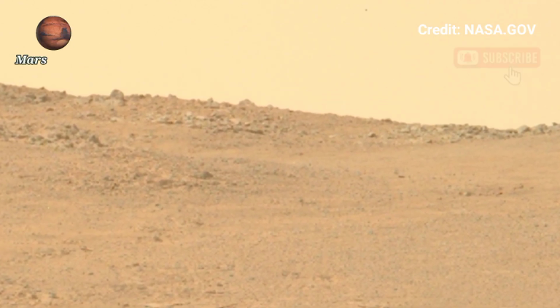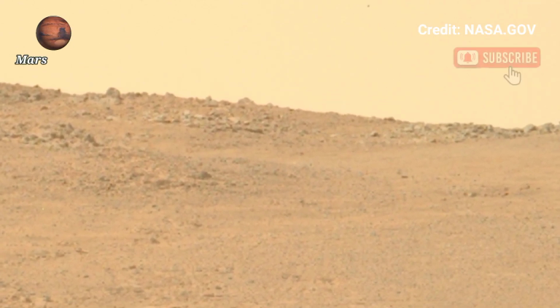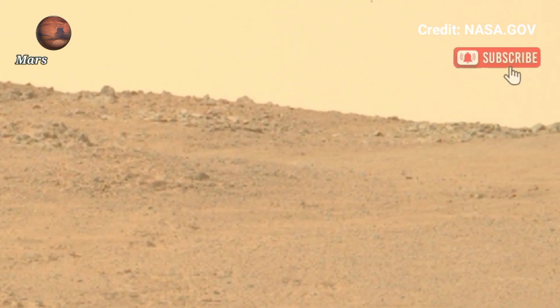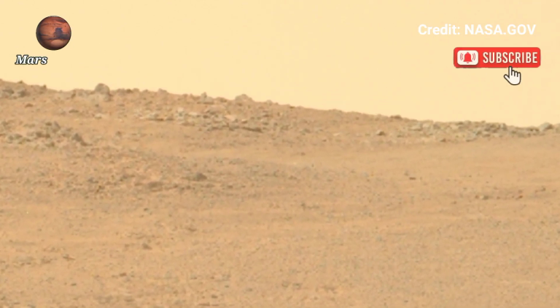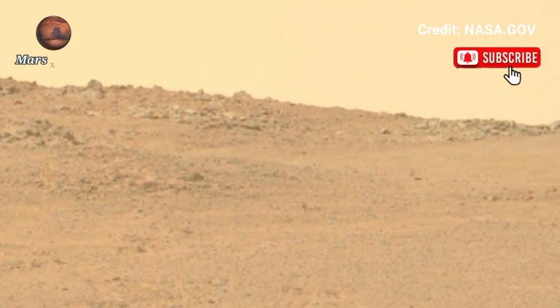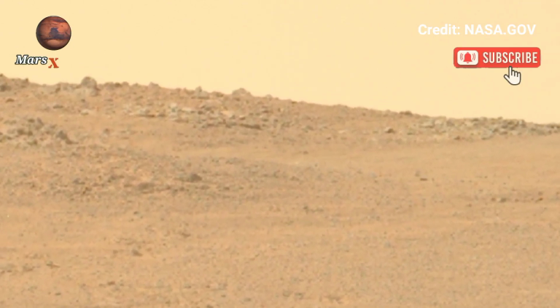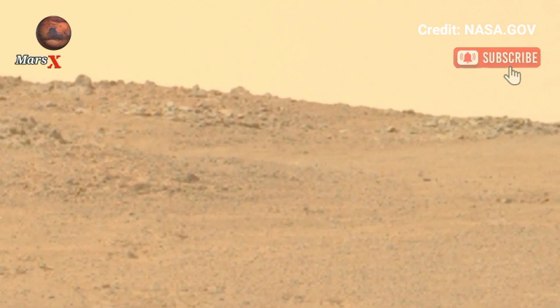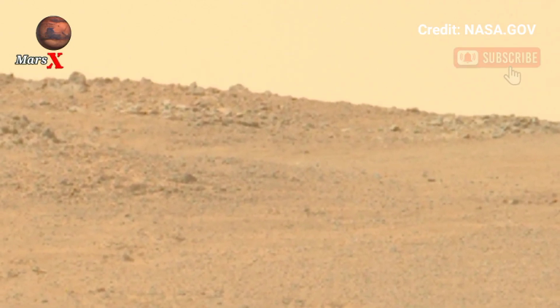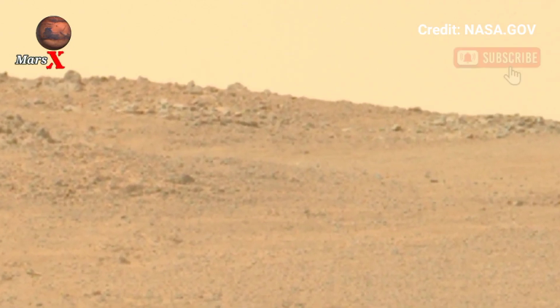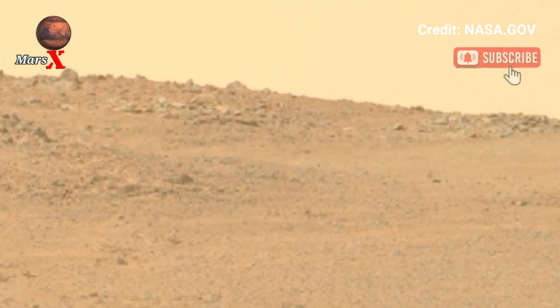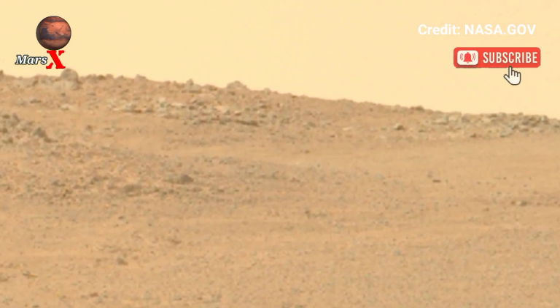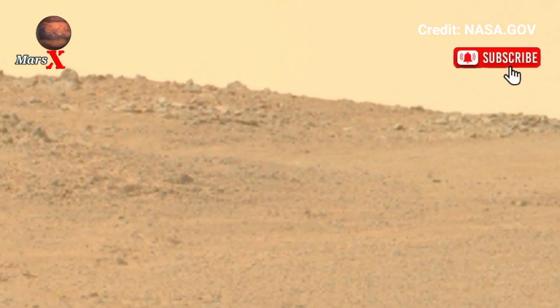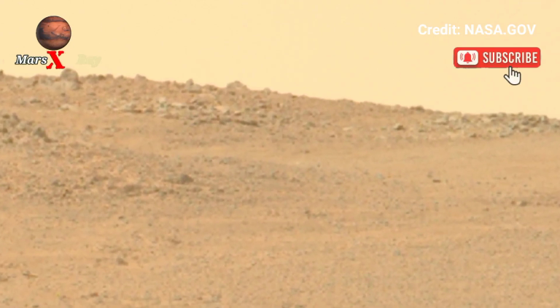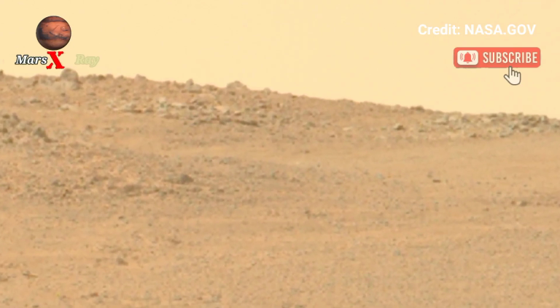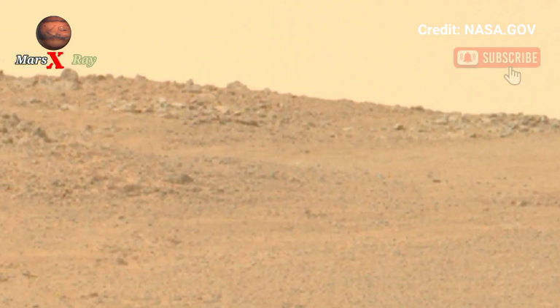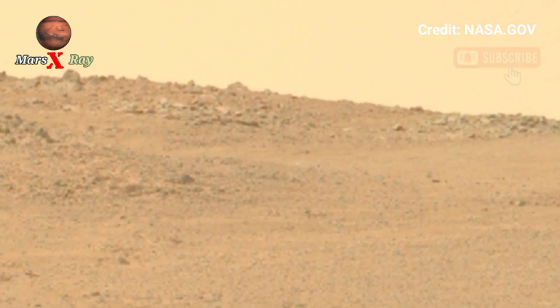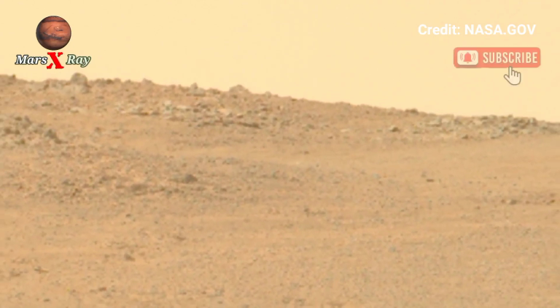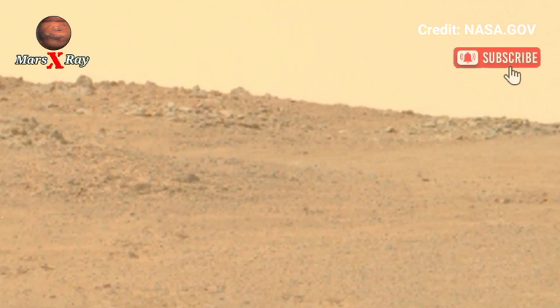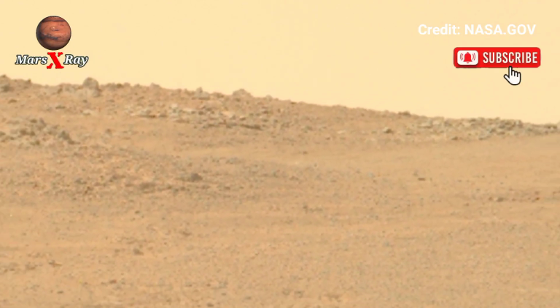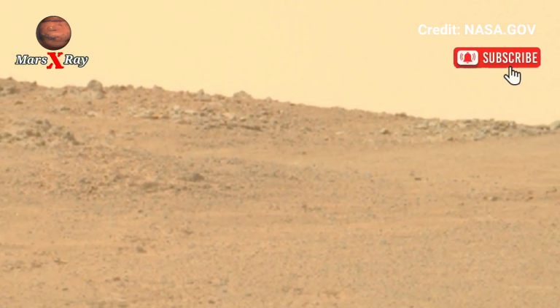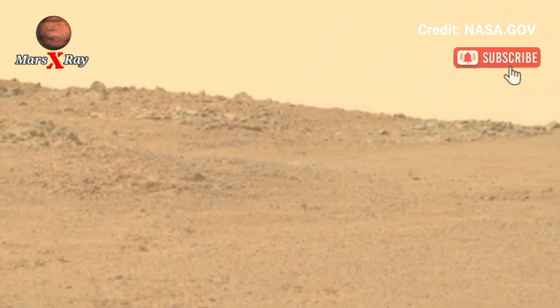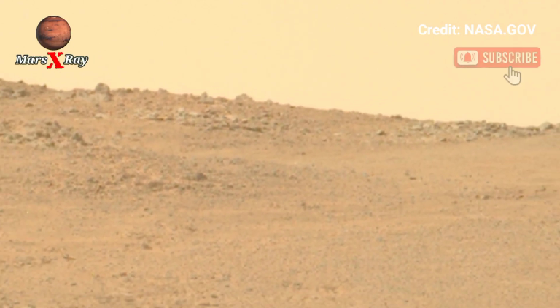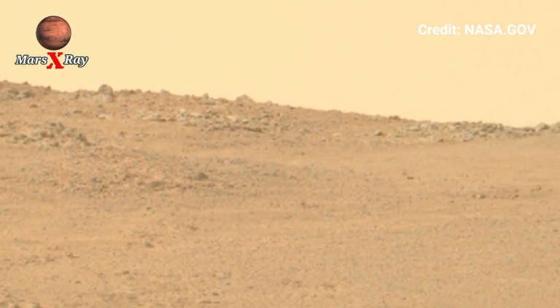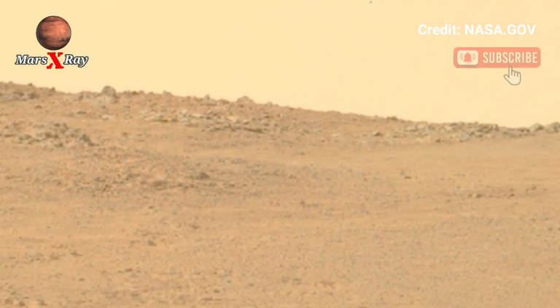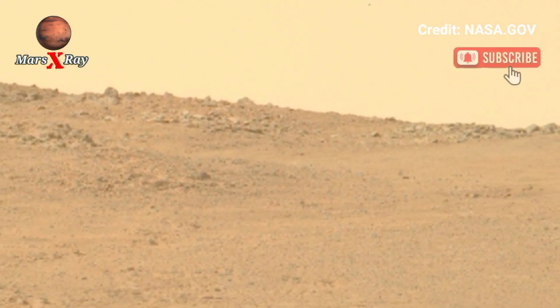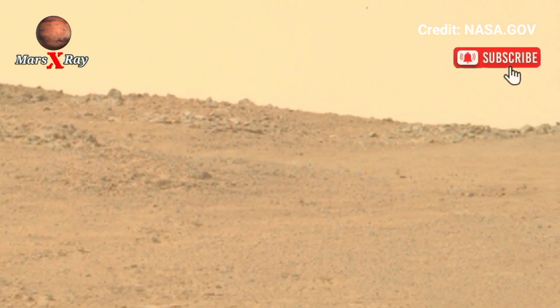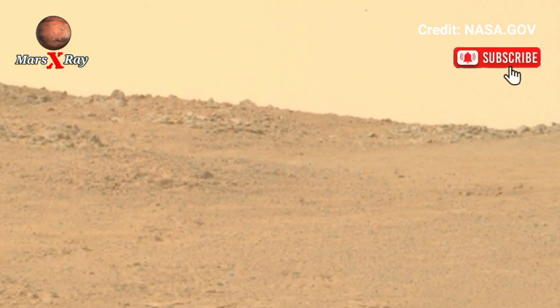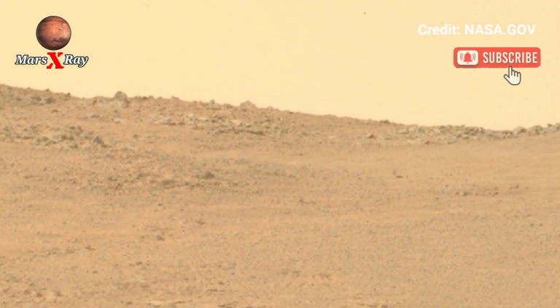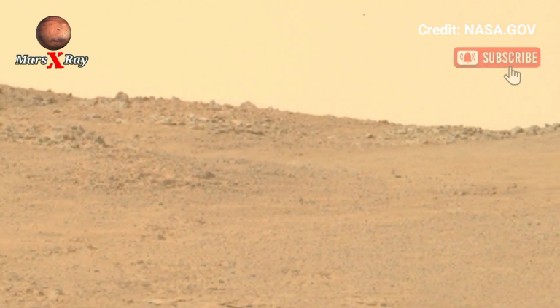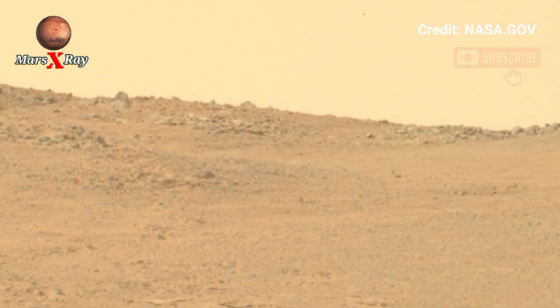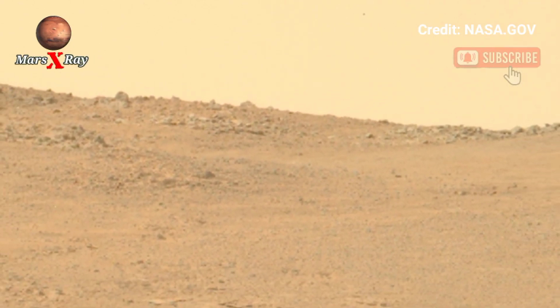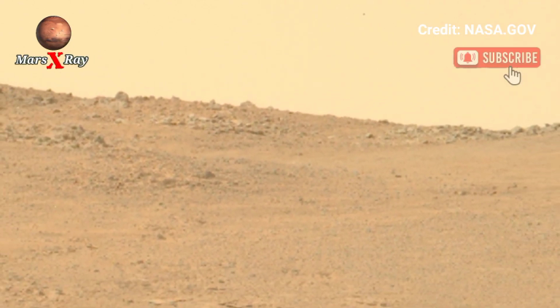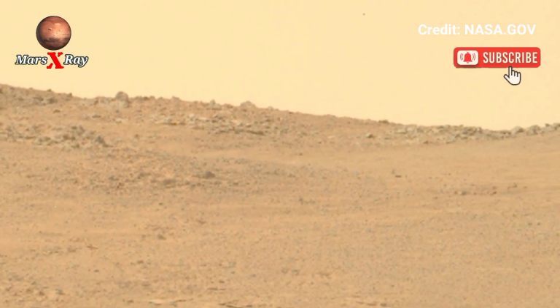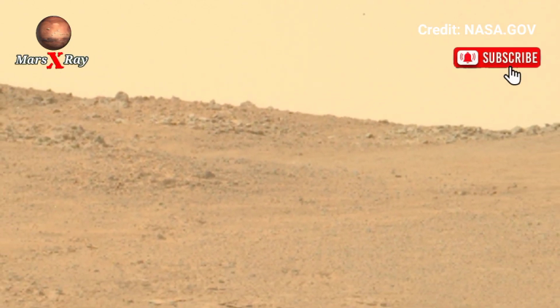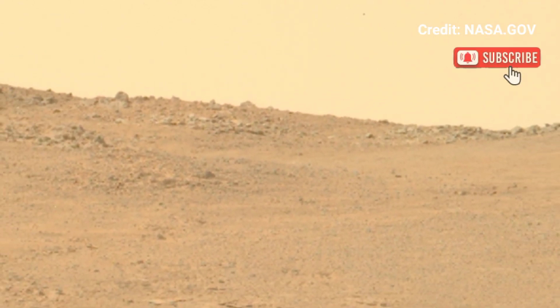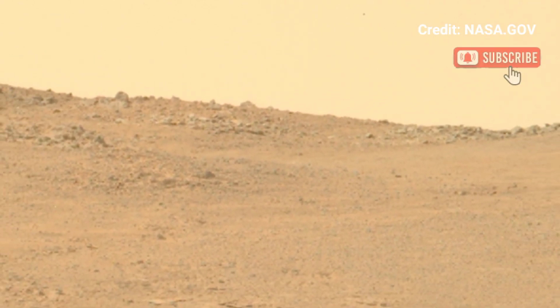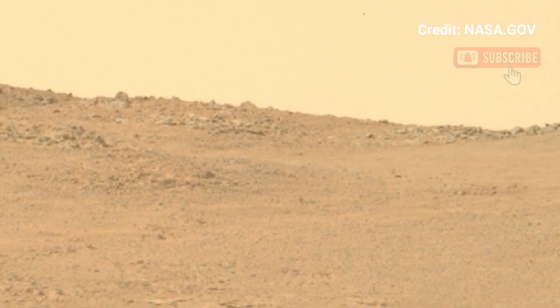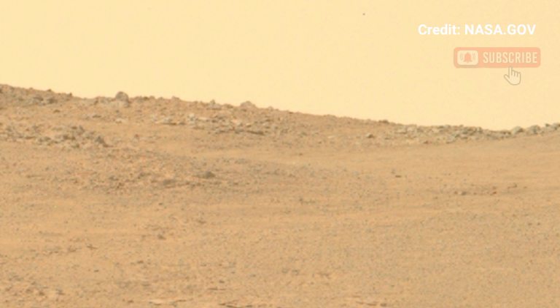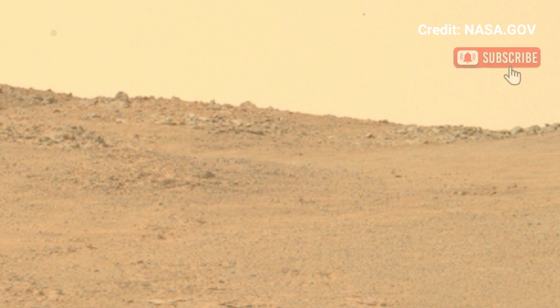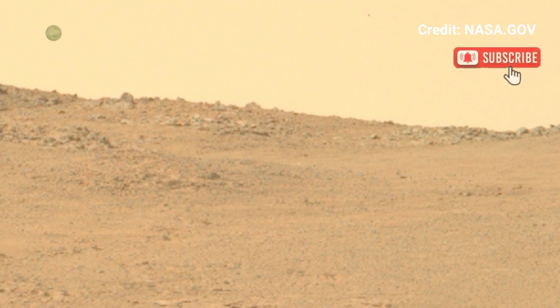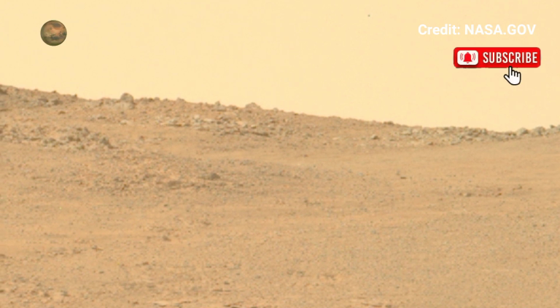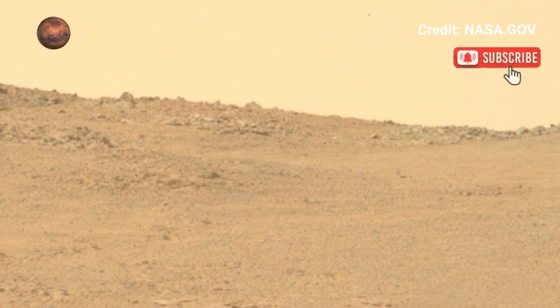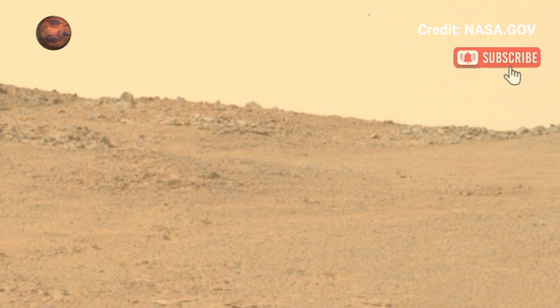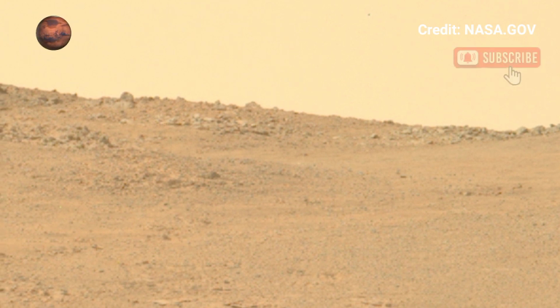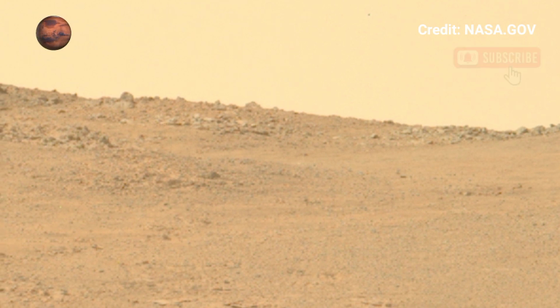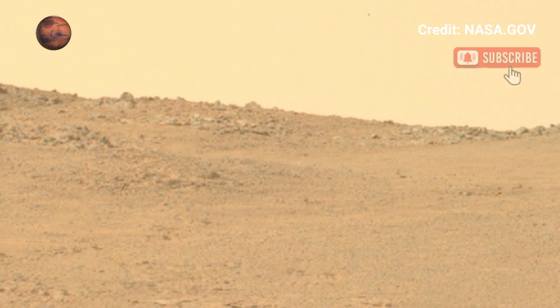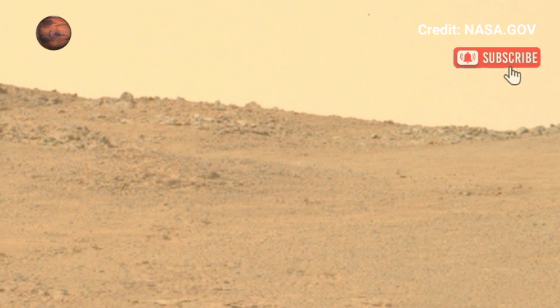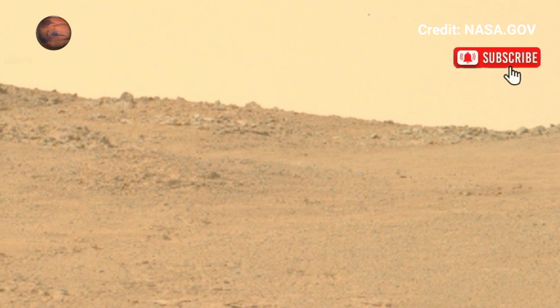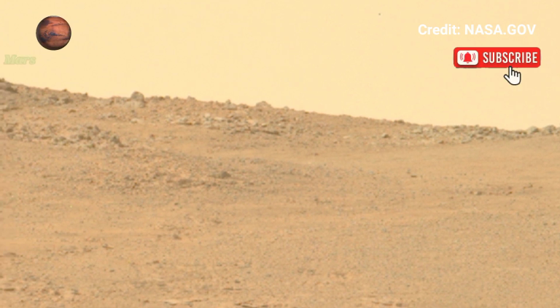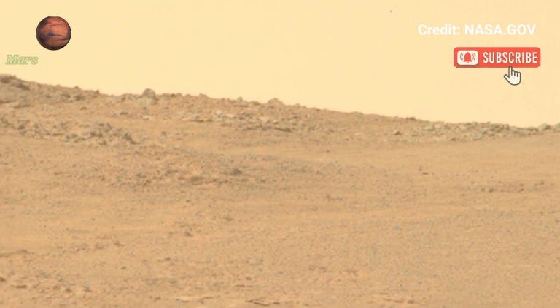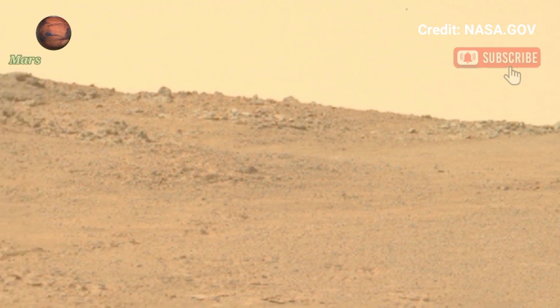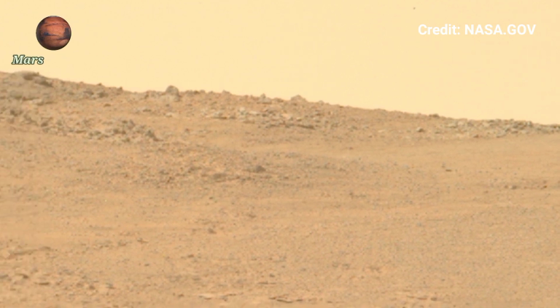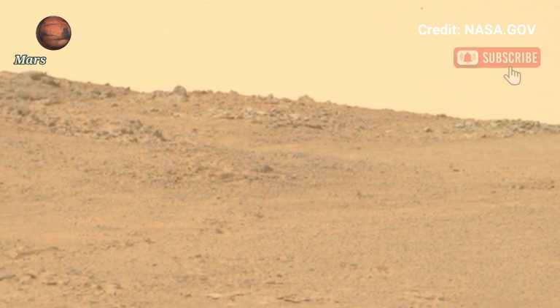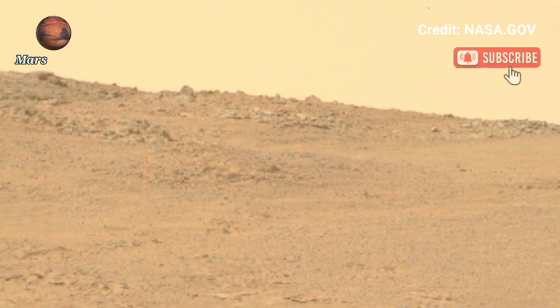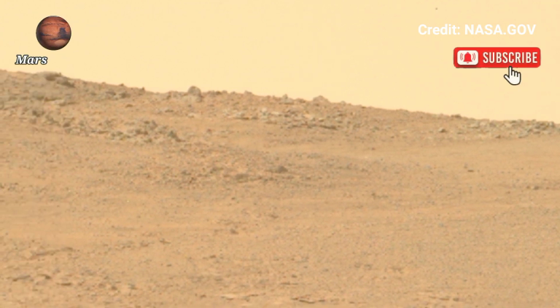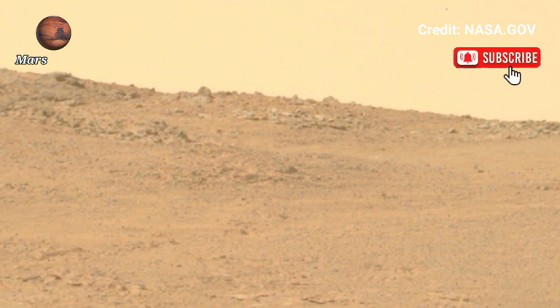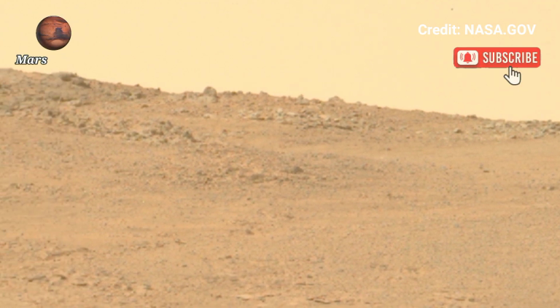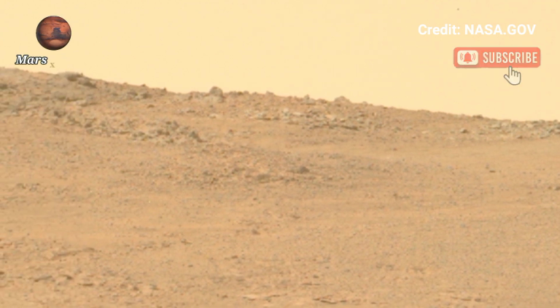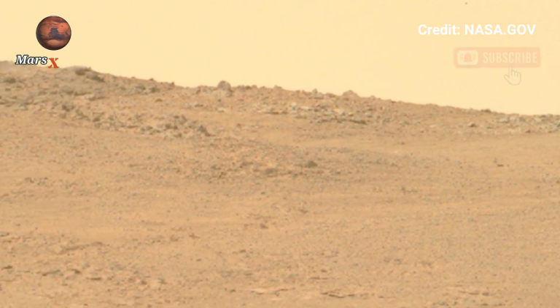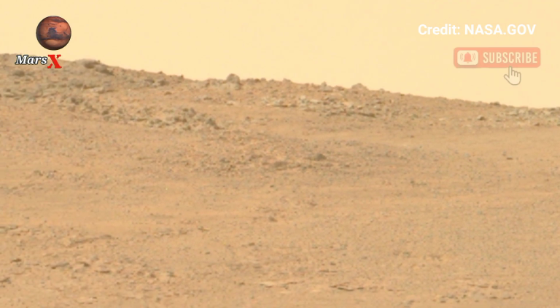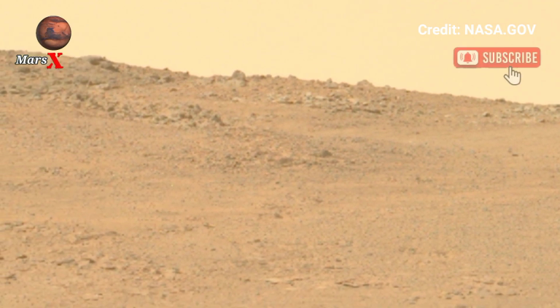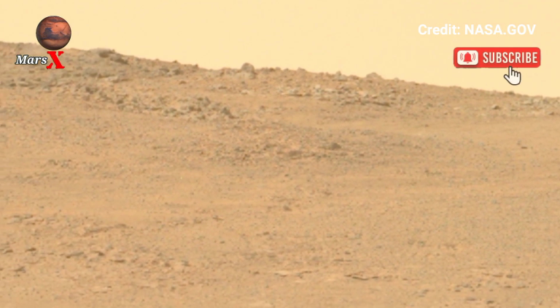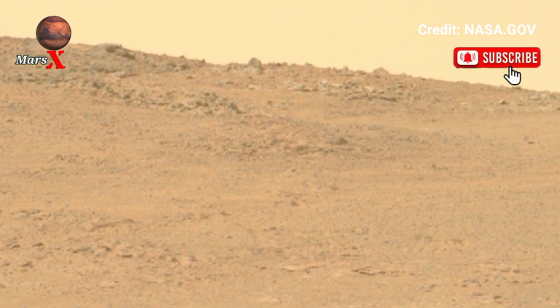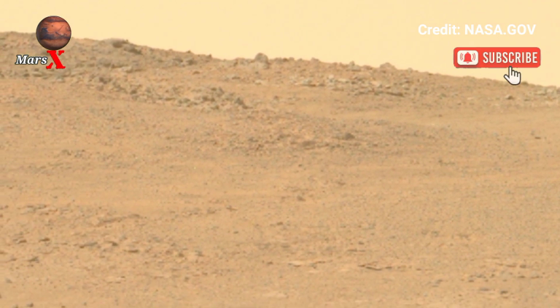This is a must-watch for space enthusiasts and explorers. Dive into the beauty of the red planet today.